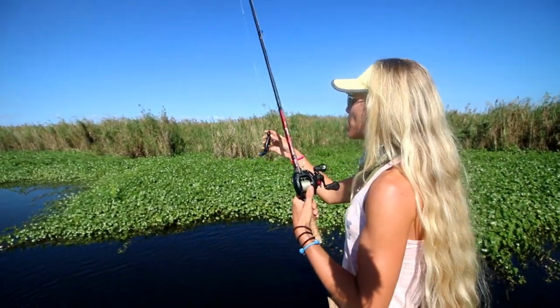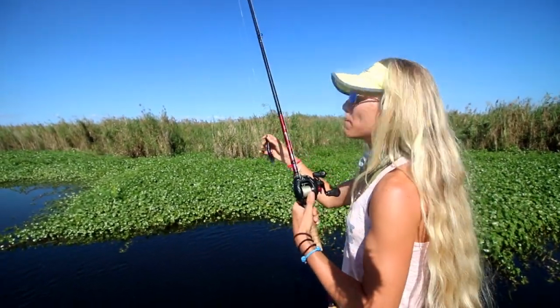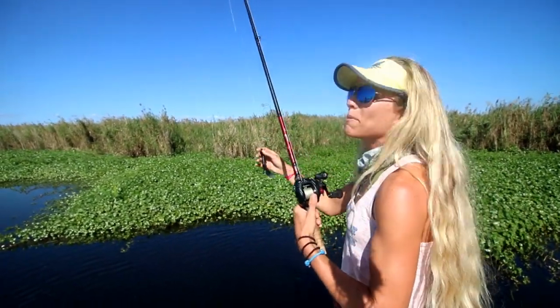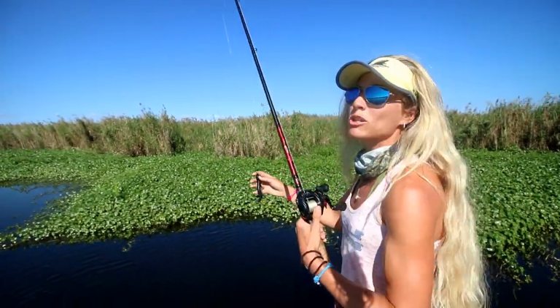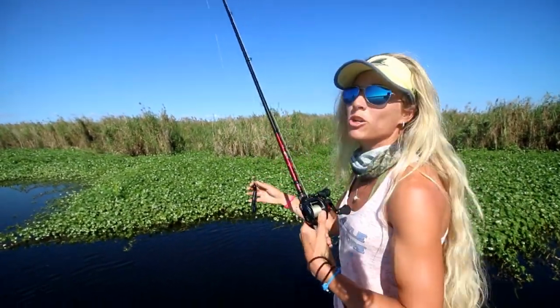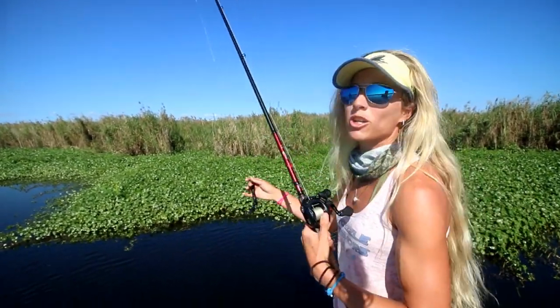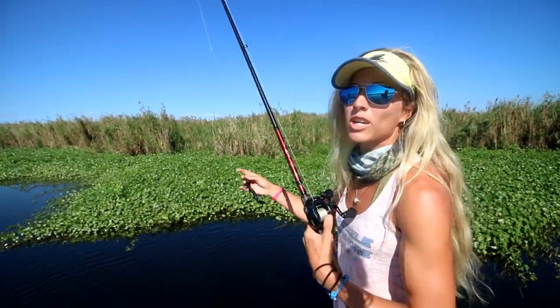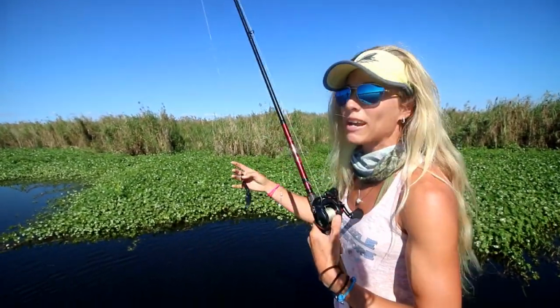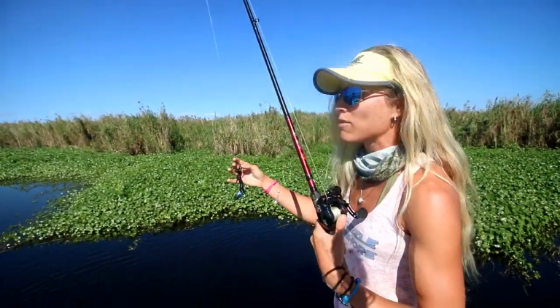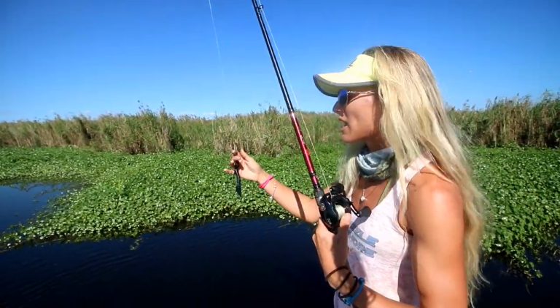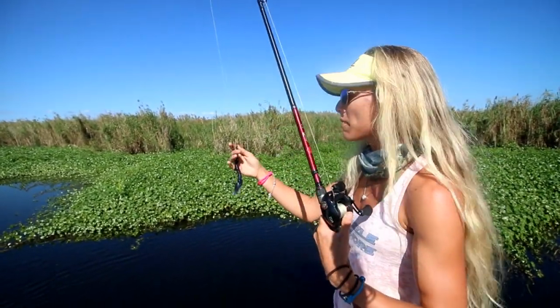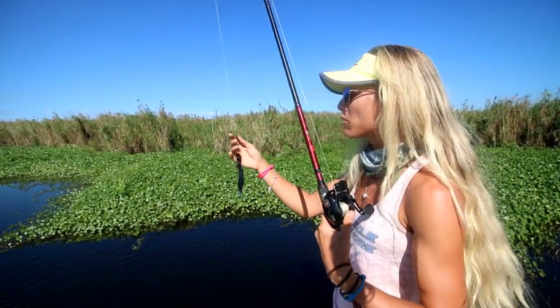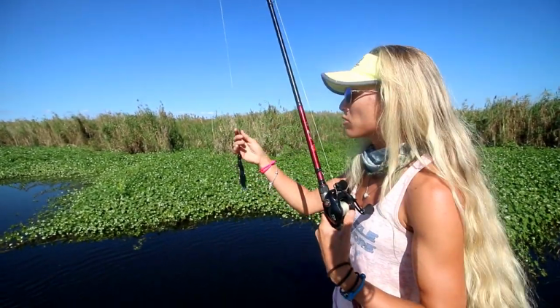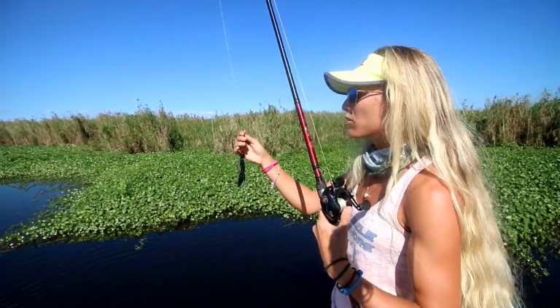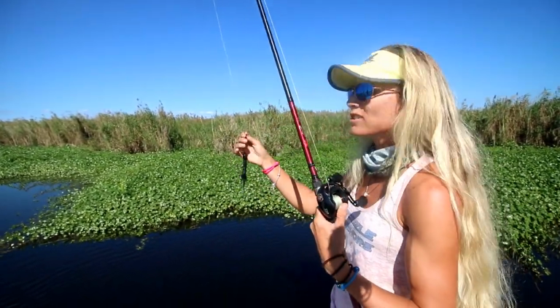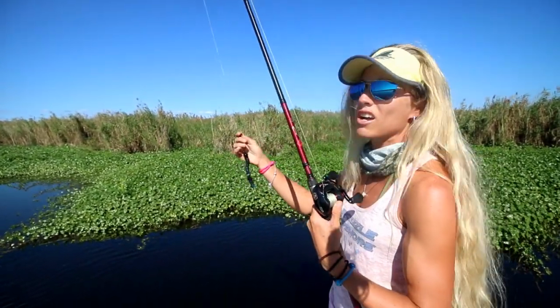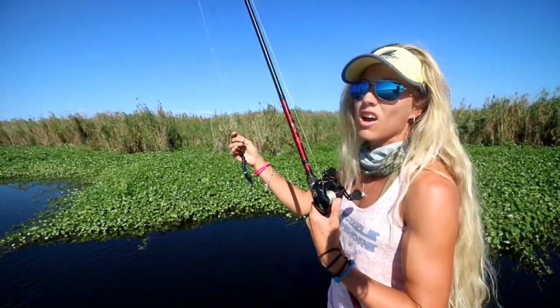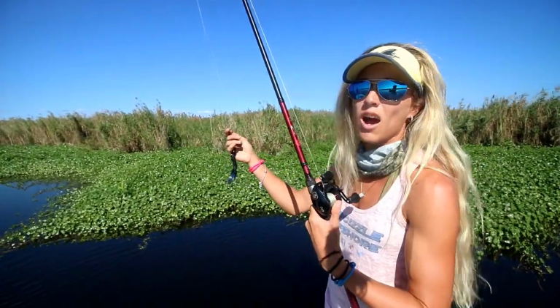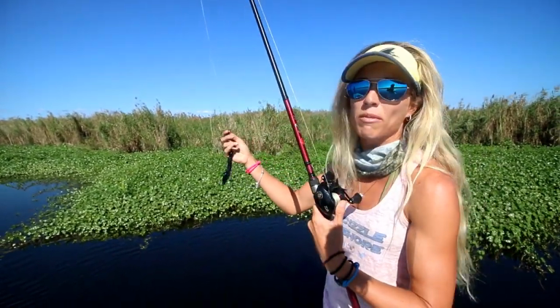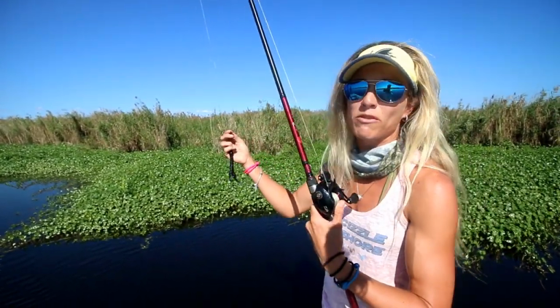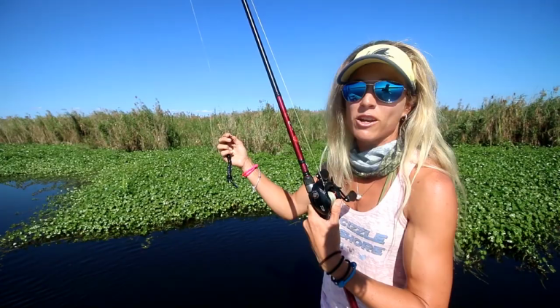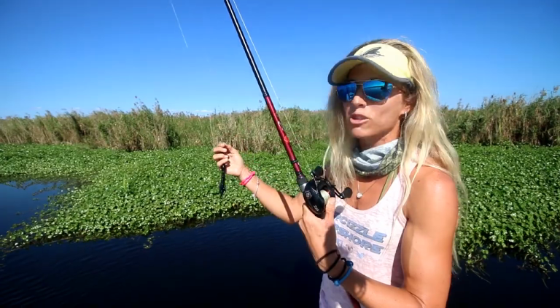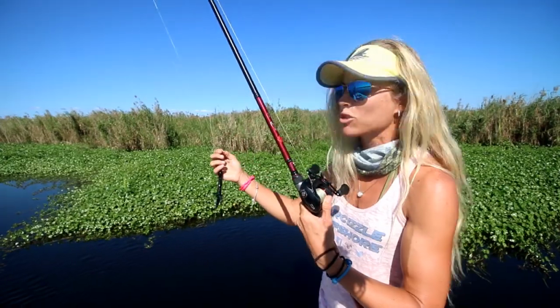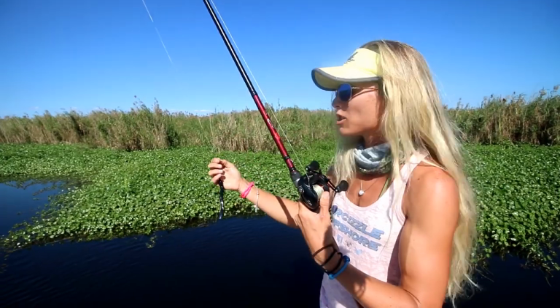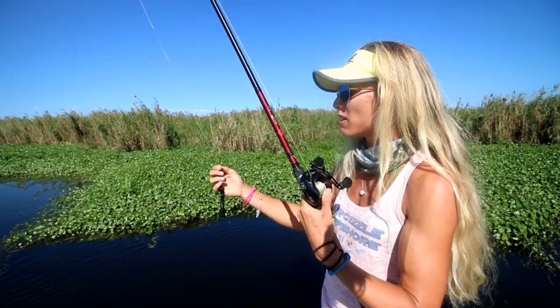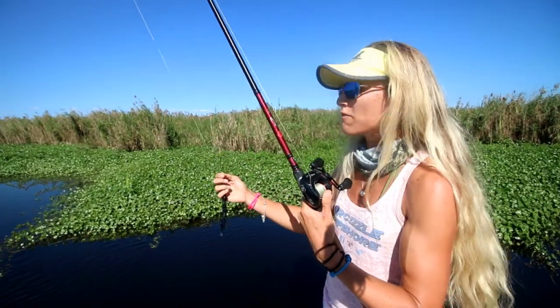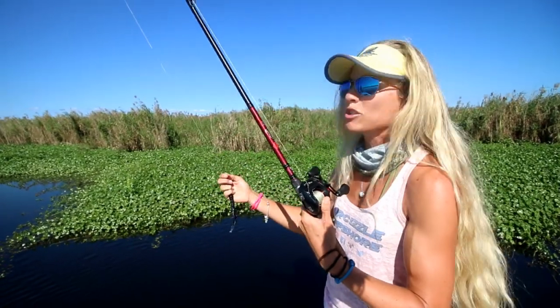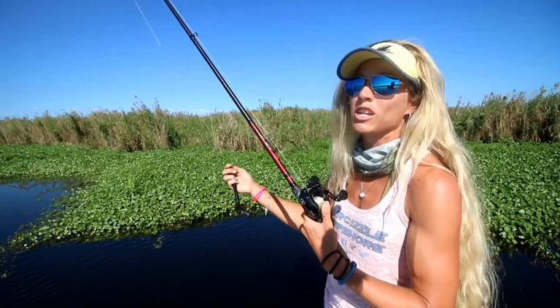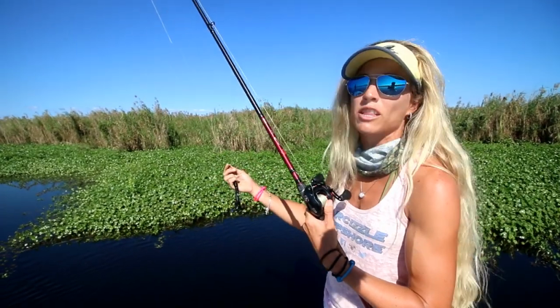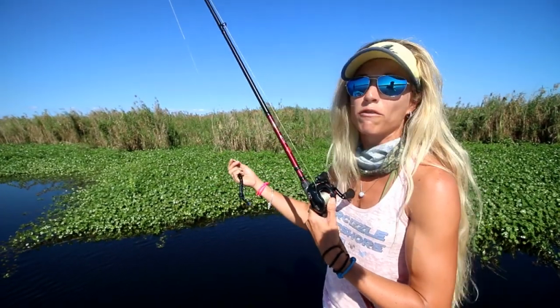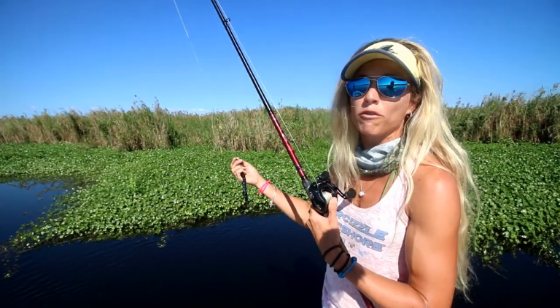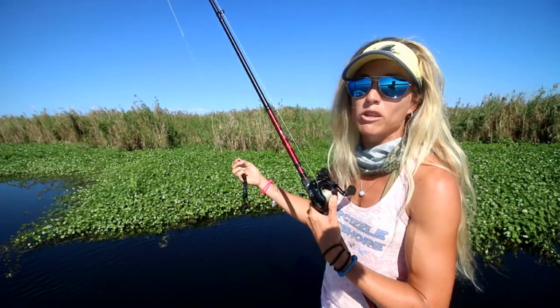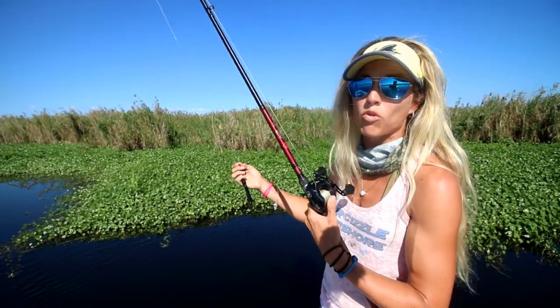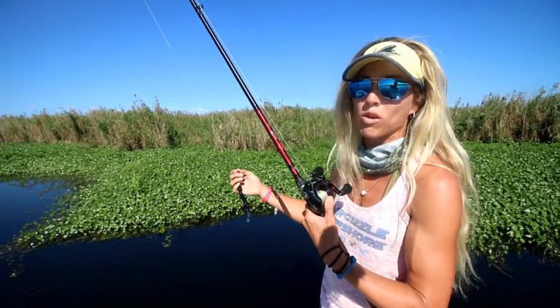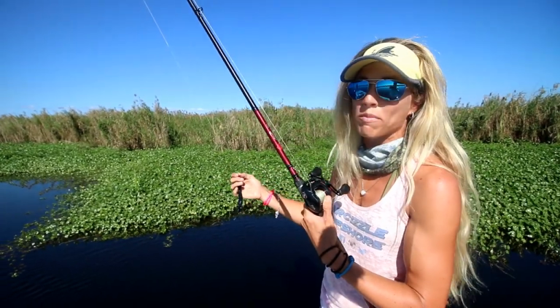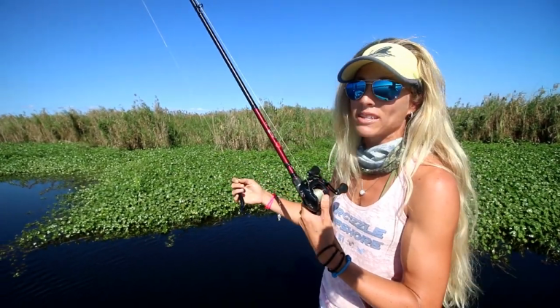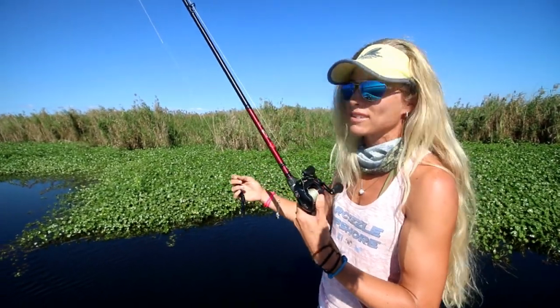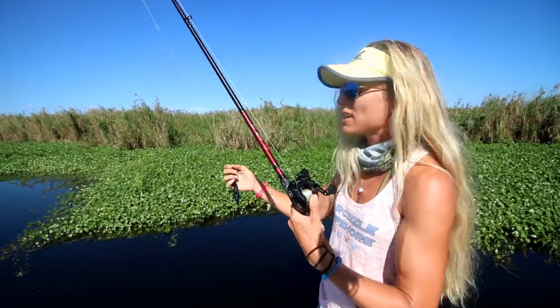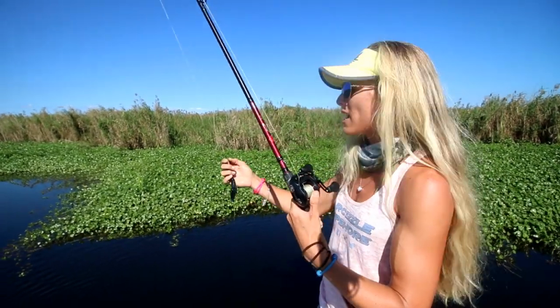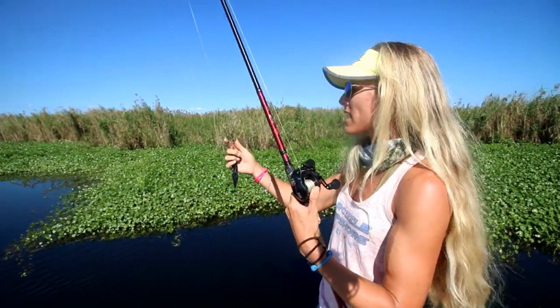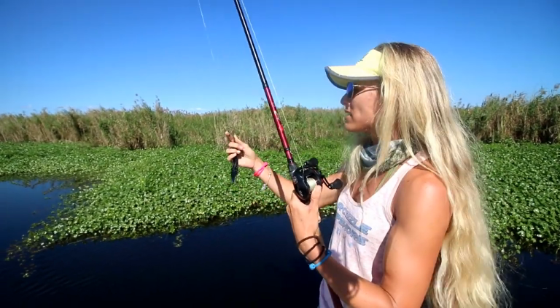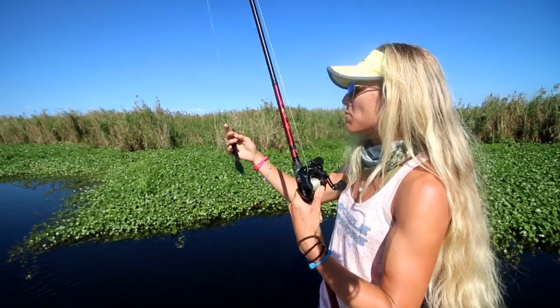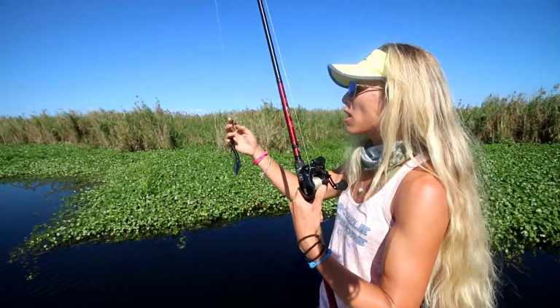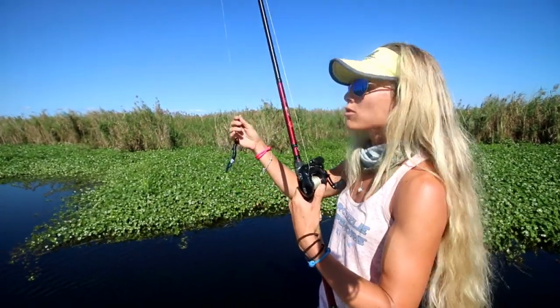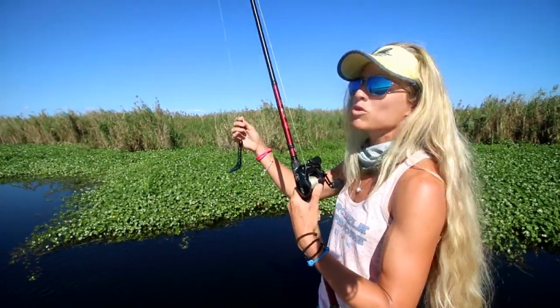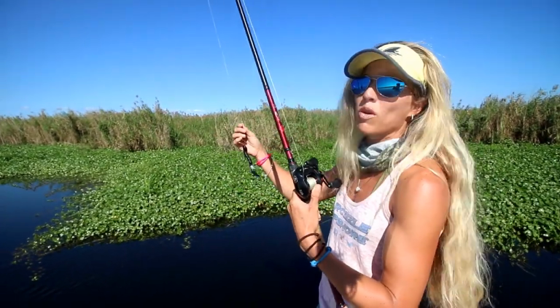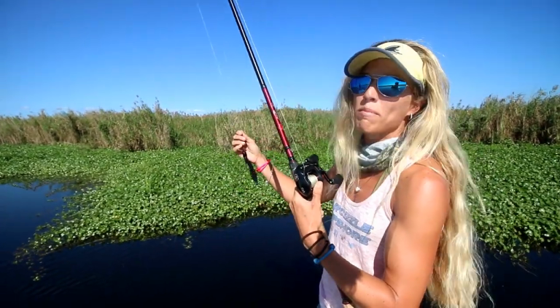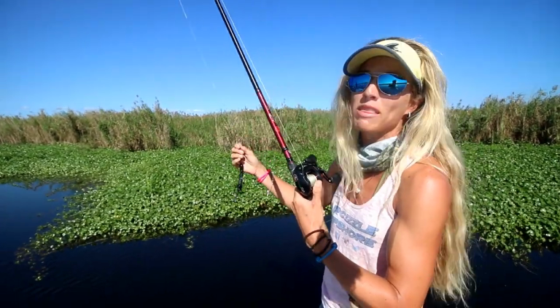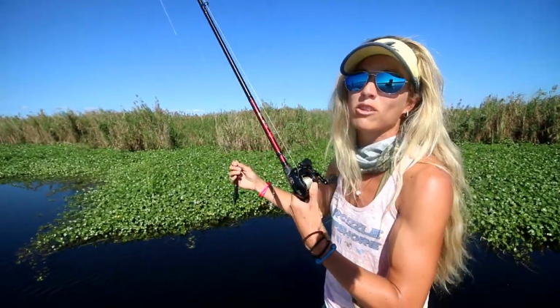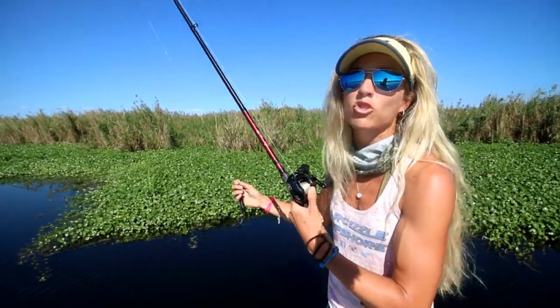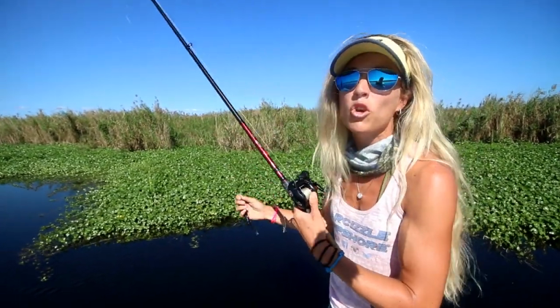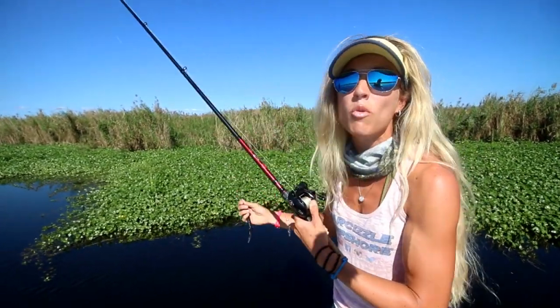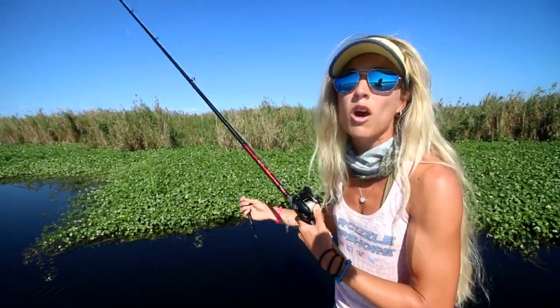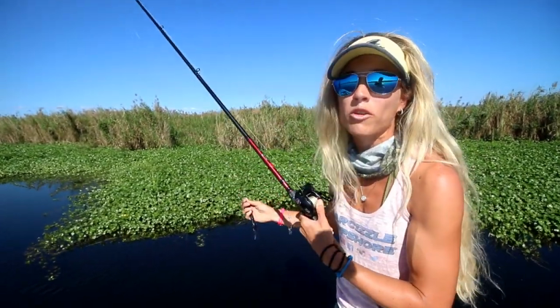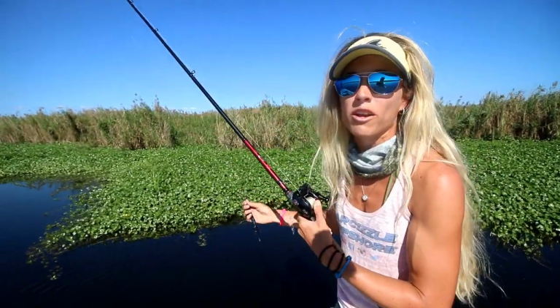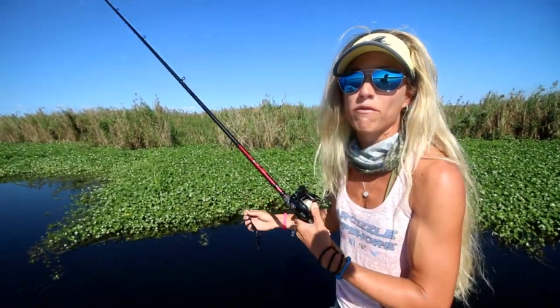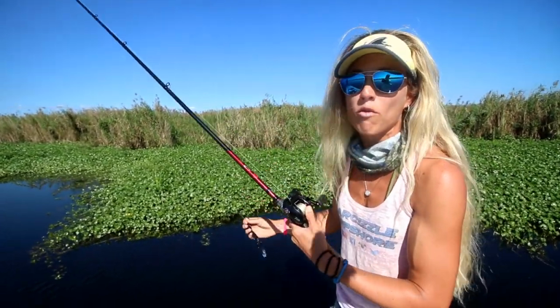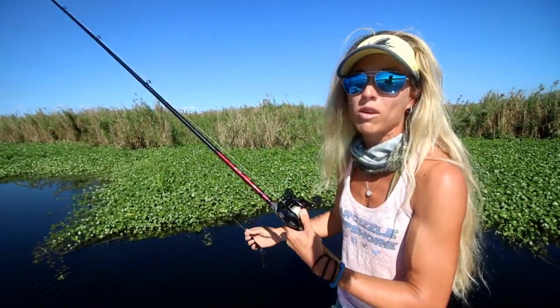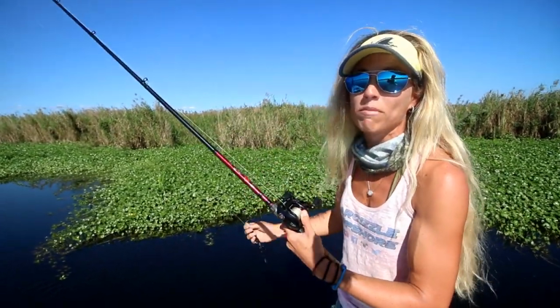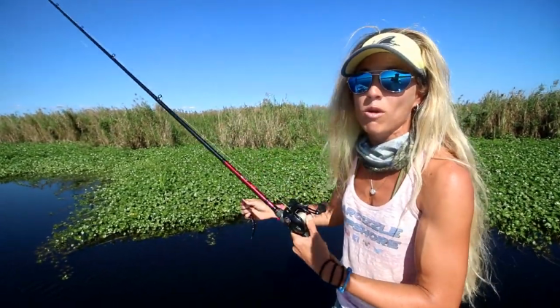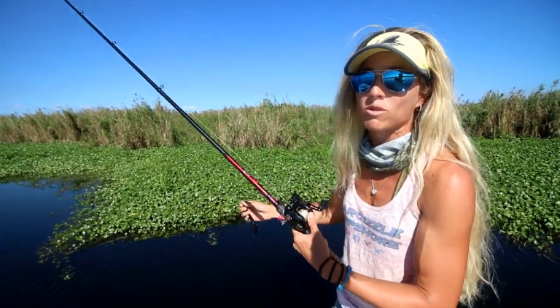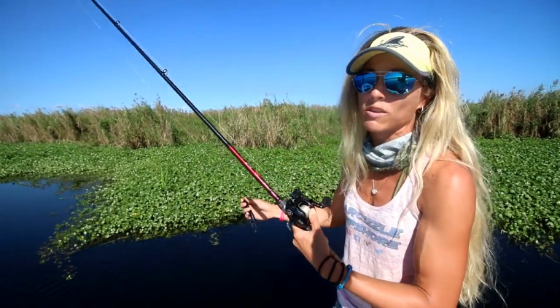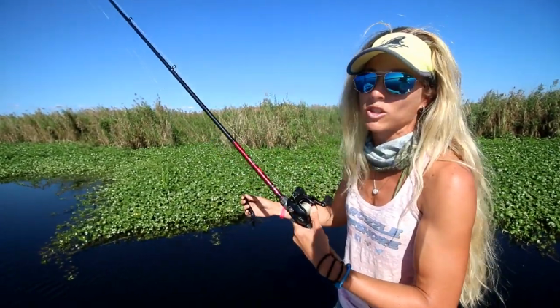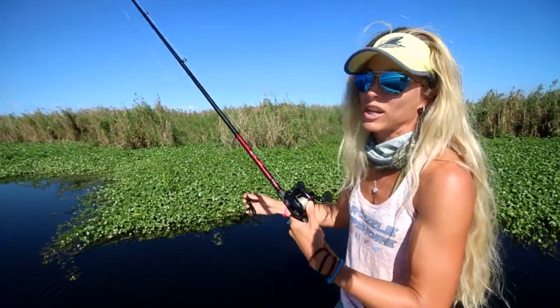Be sure to check out gamblerlures.com if you're interested in fishing in their free tournaments. Tomorrow's tournament has 240 boats fishing.